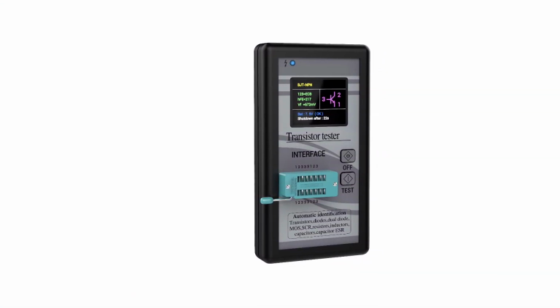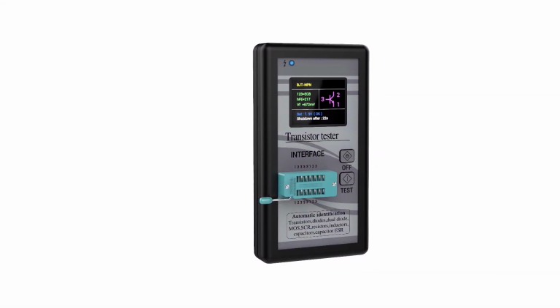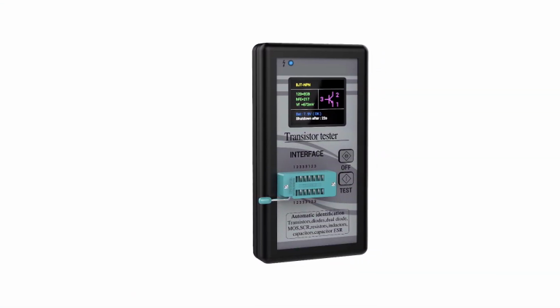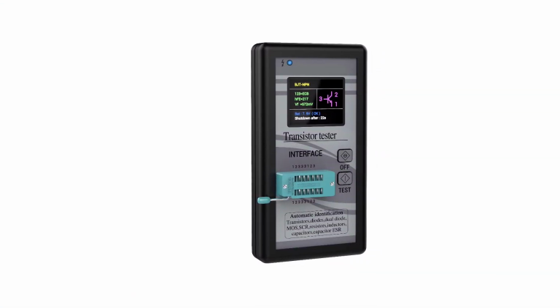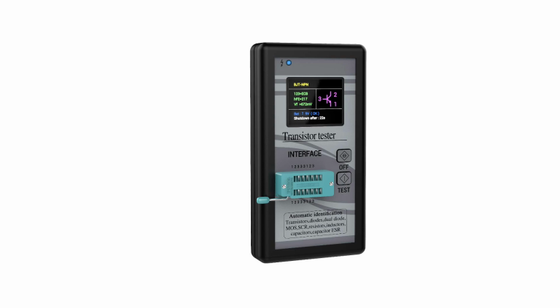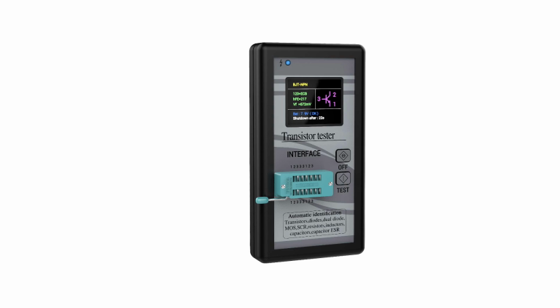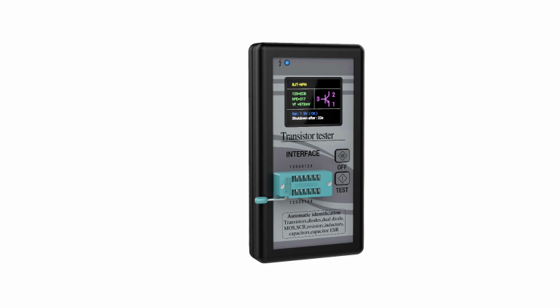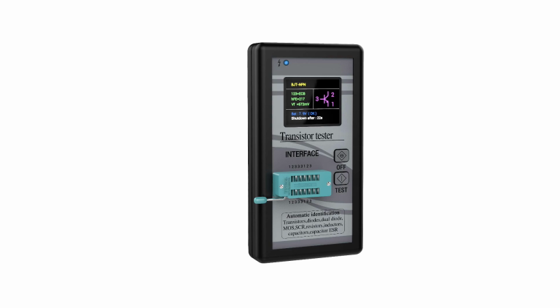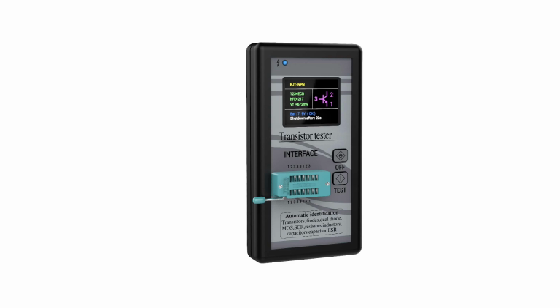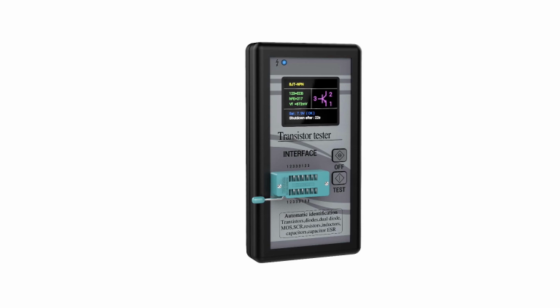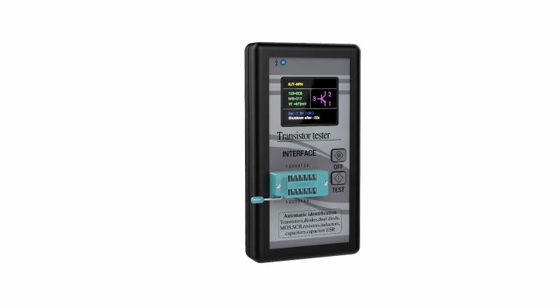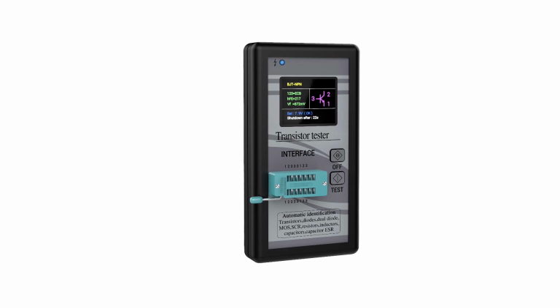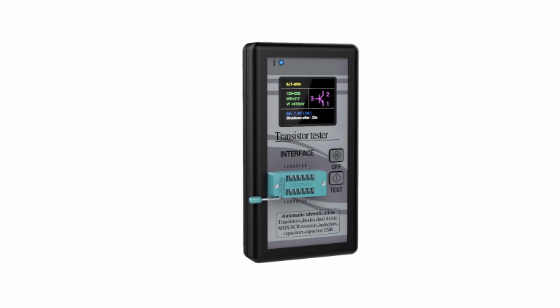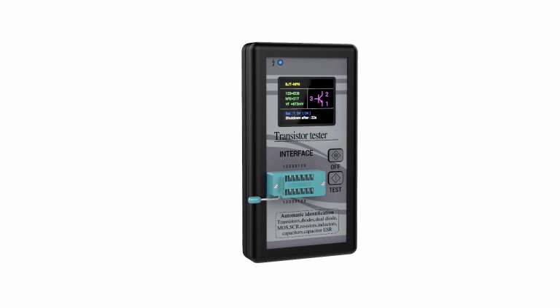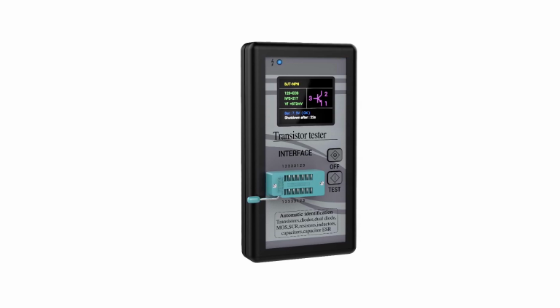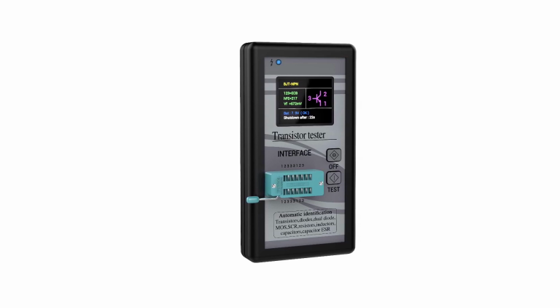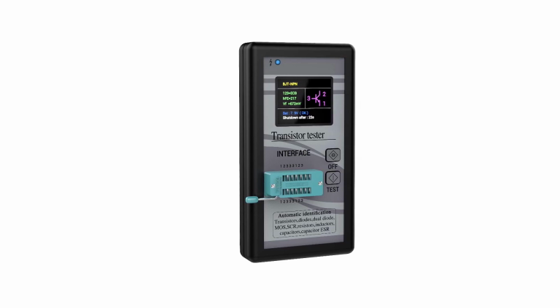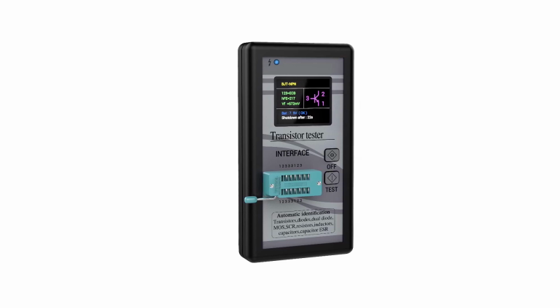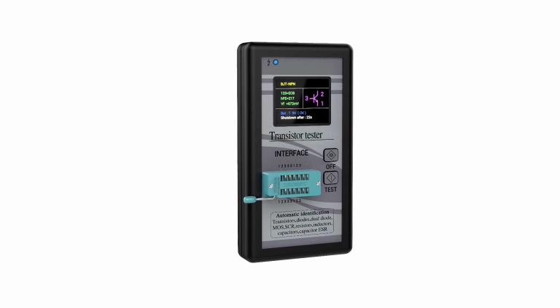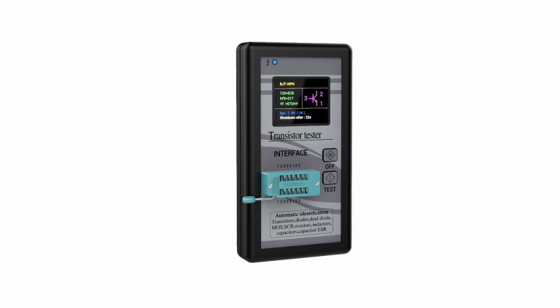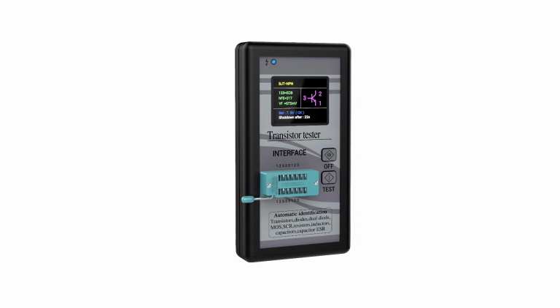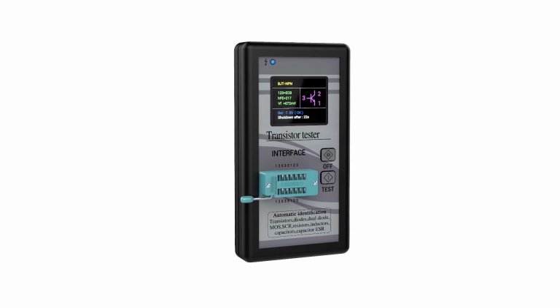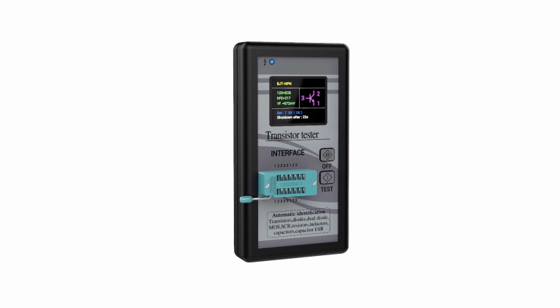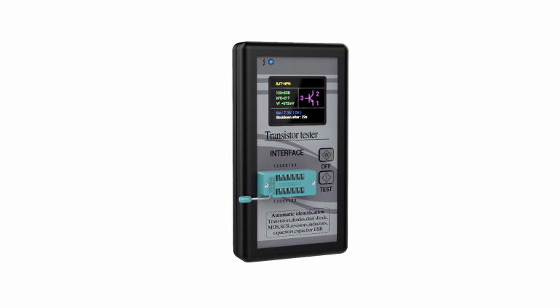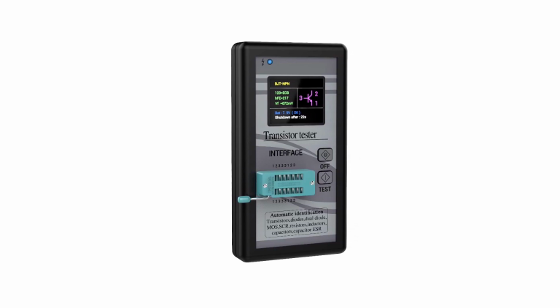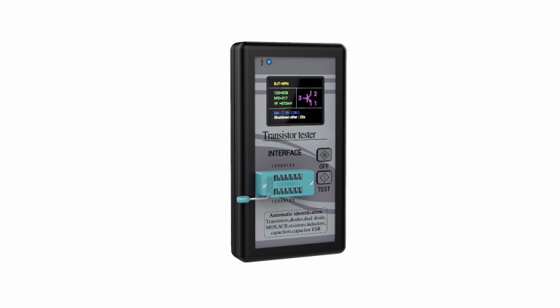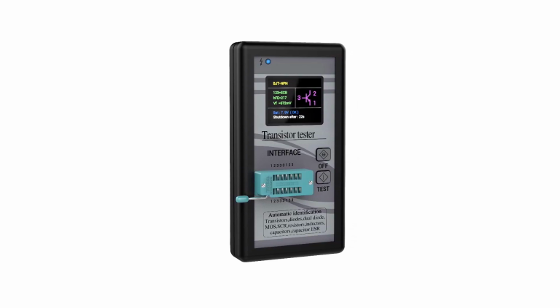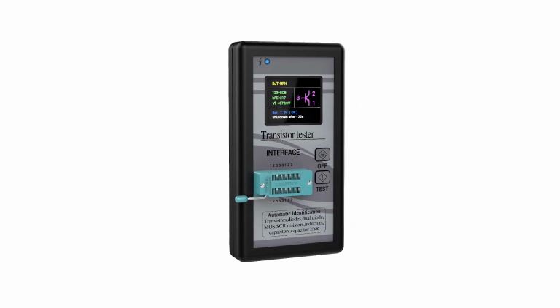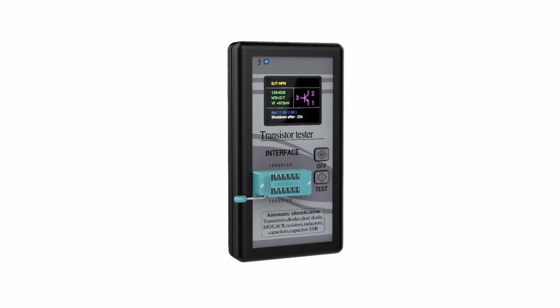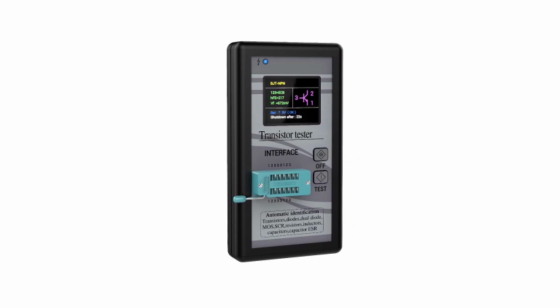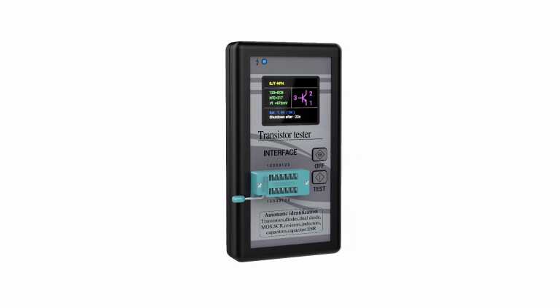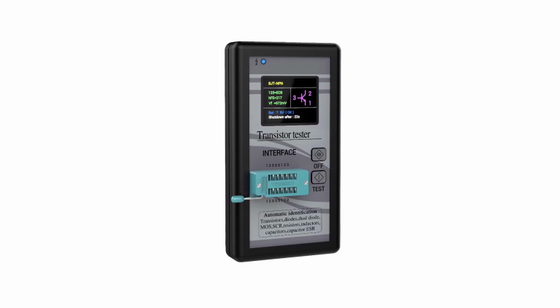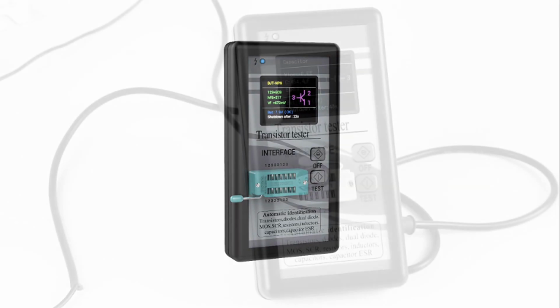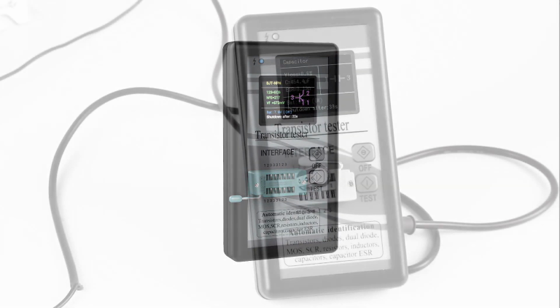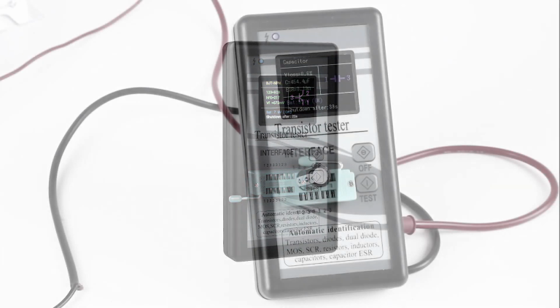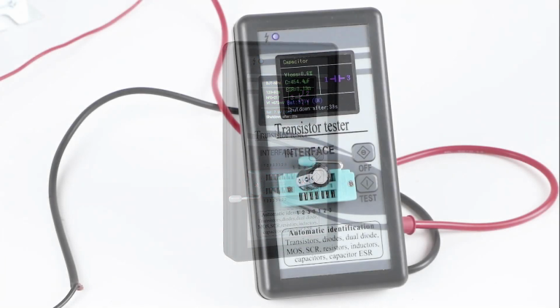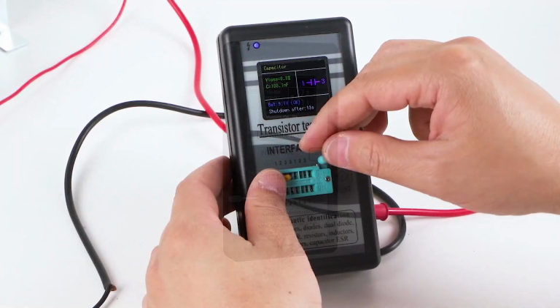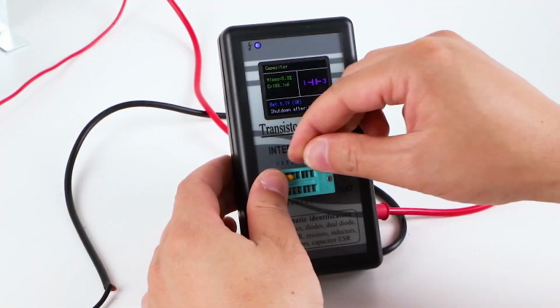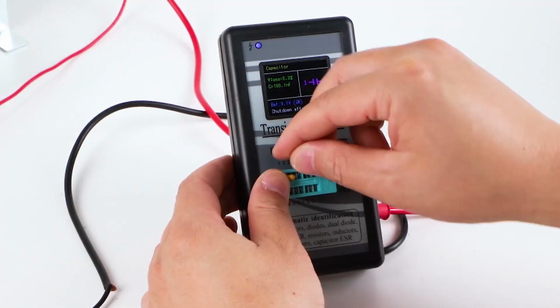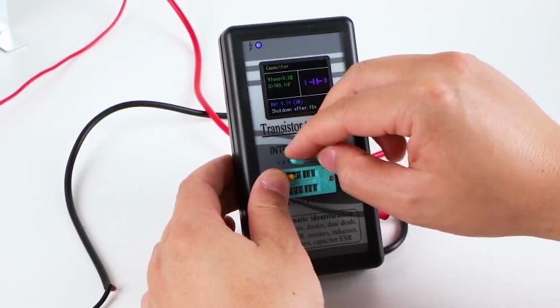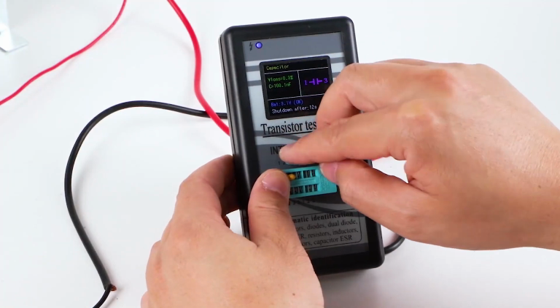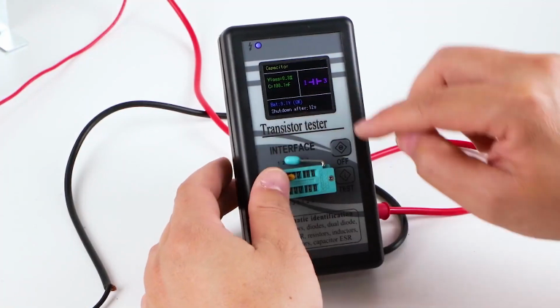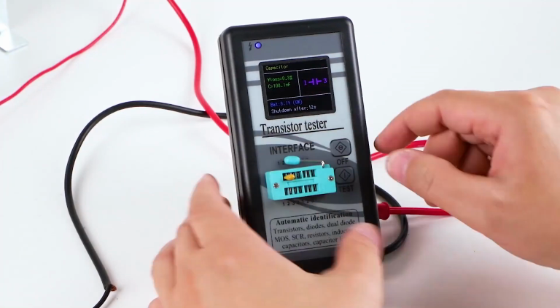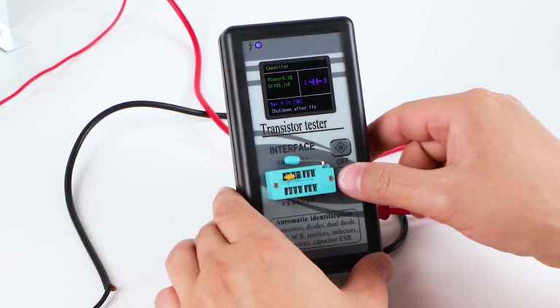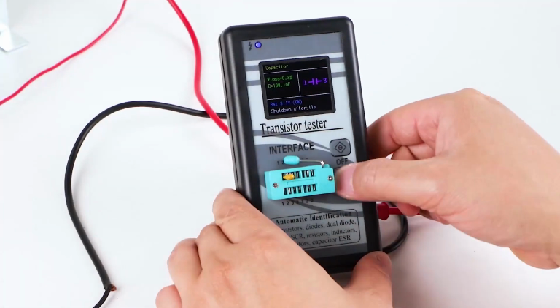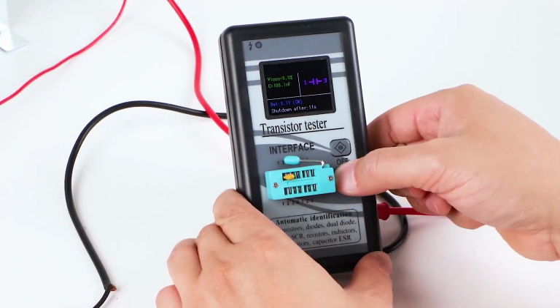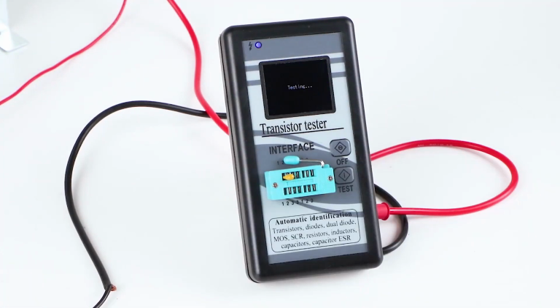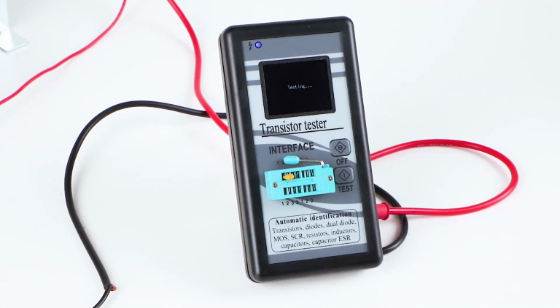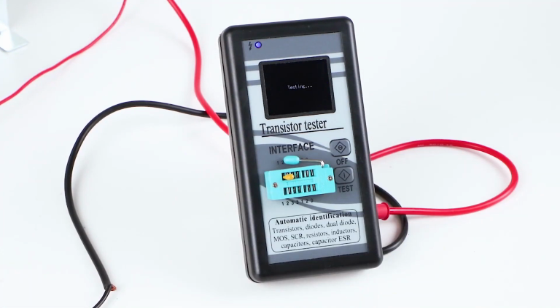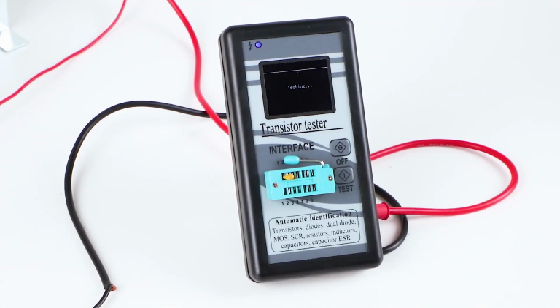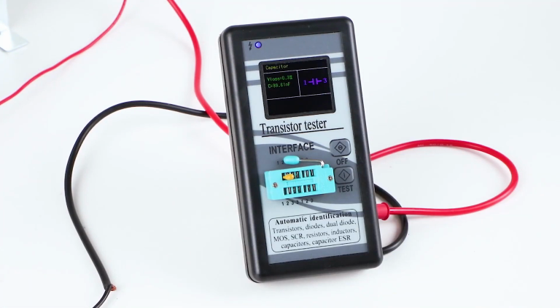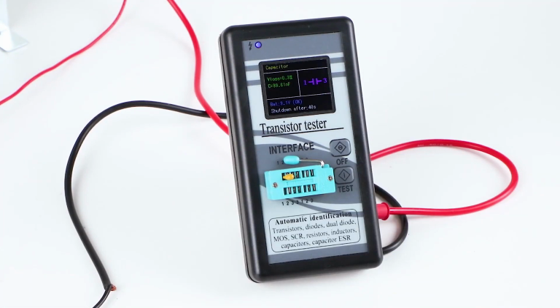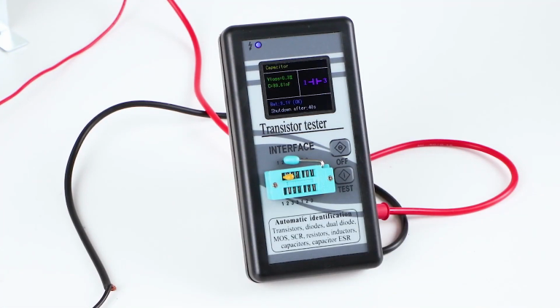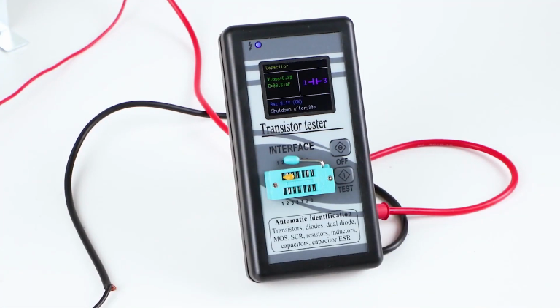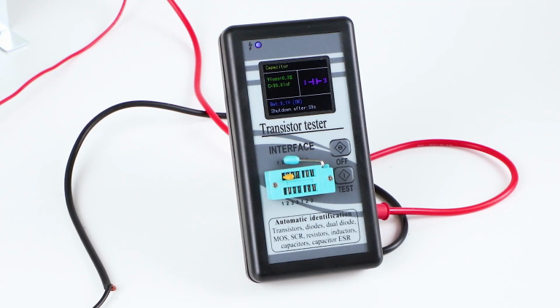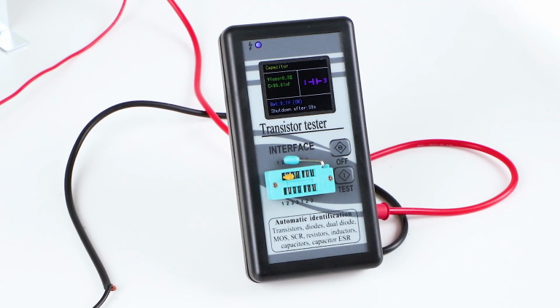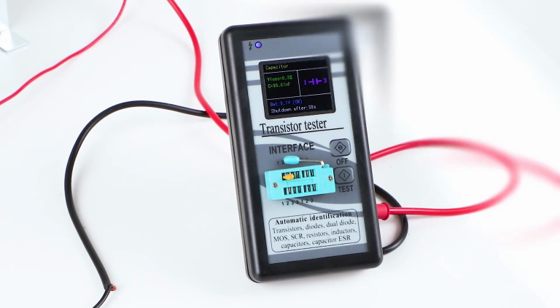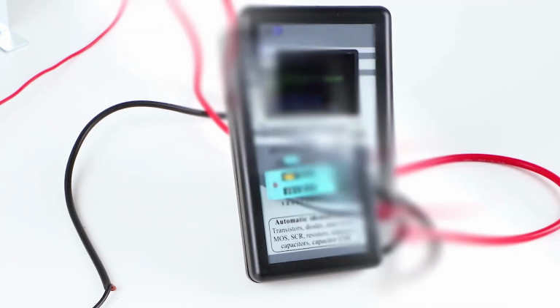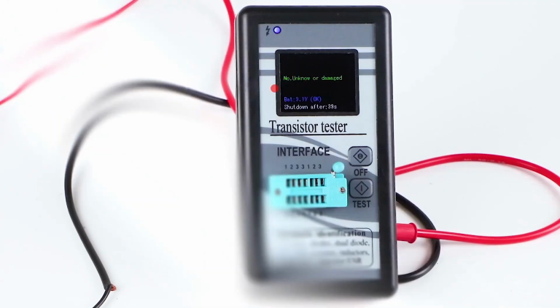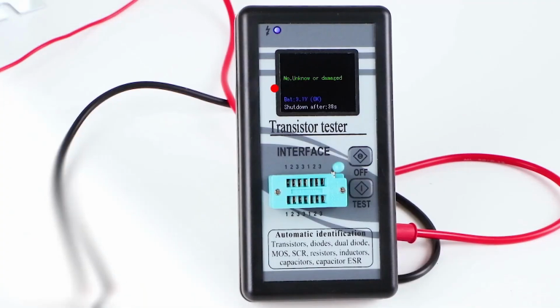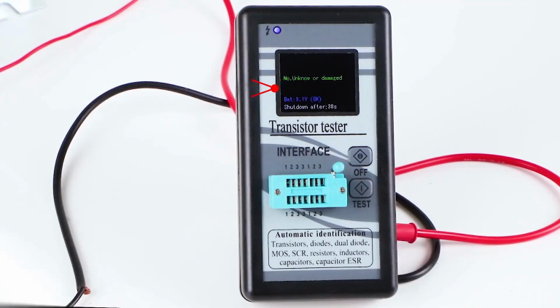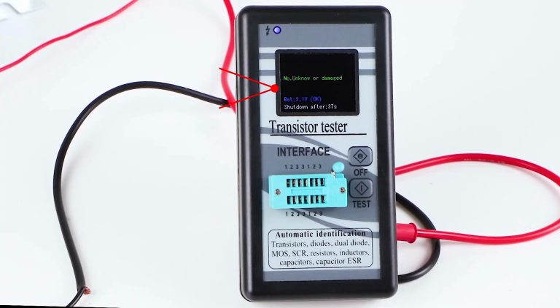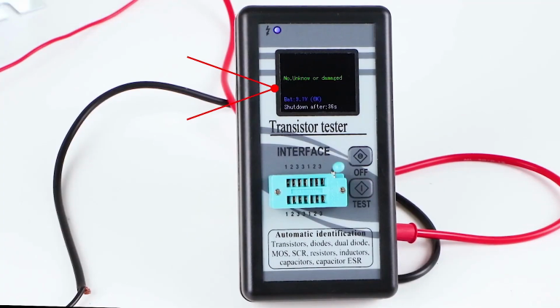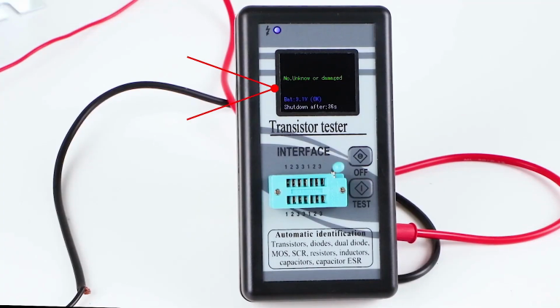The only thing missing from this ESR meter by DROK is an included warranty, which would have gone great along with its sturdy build quality.